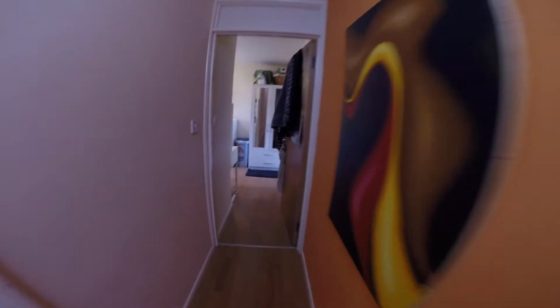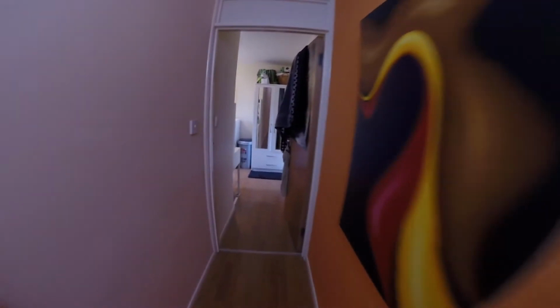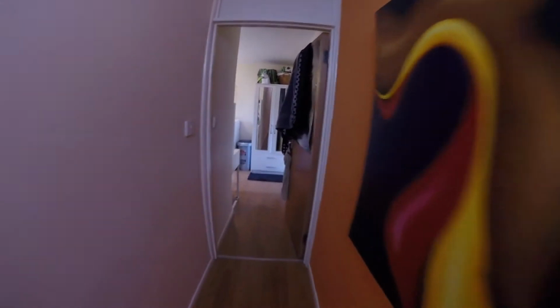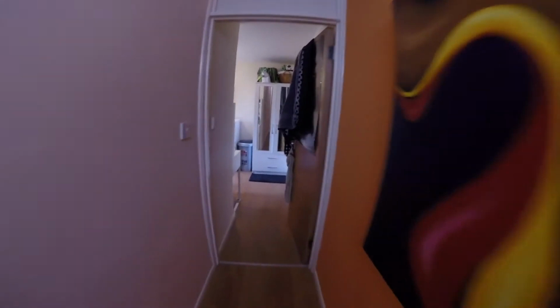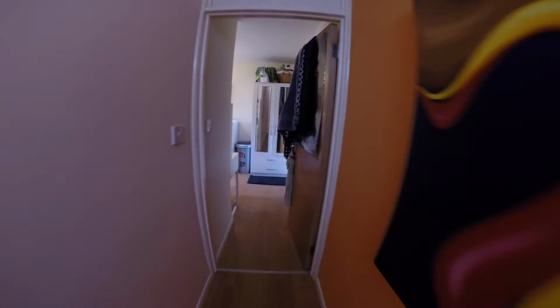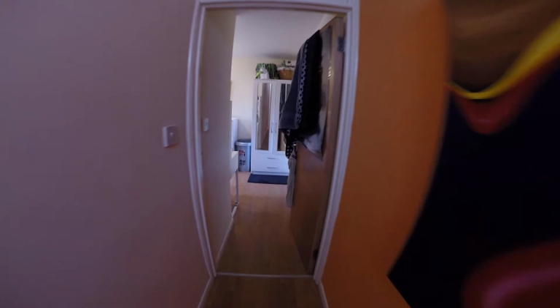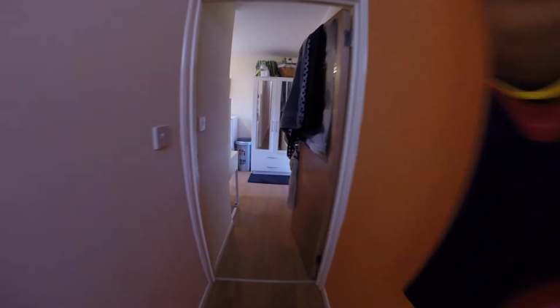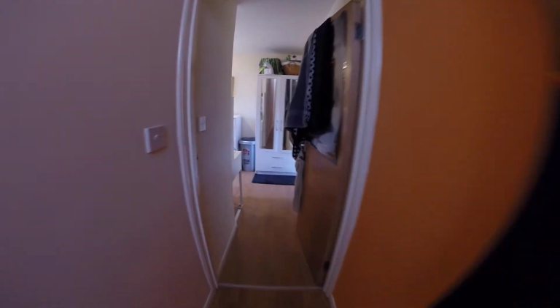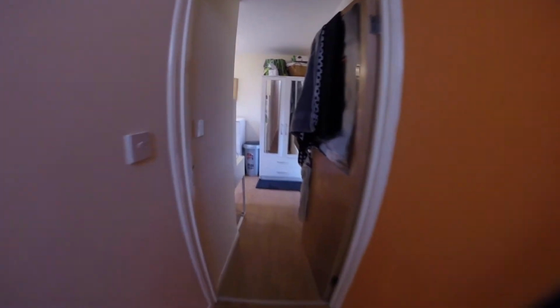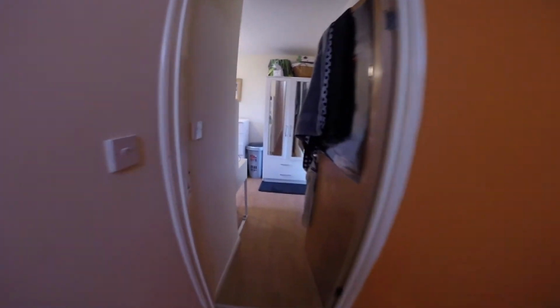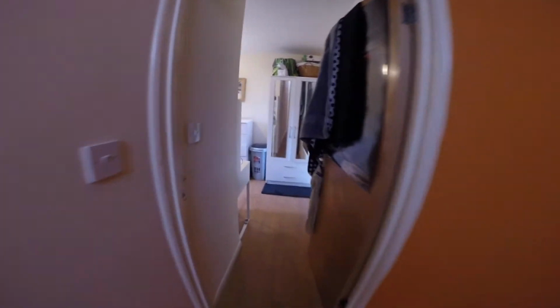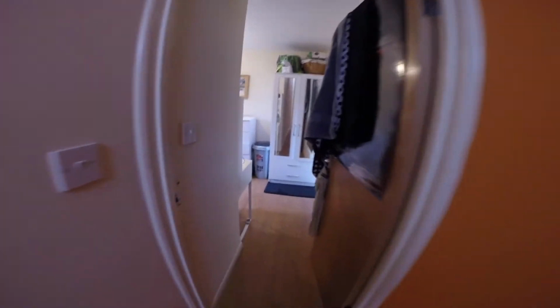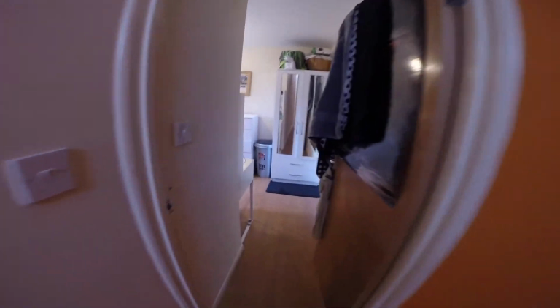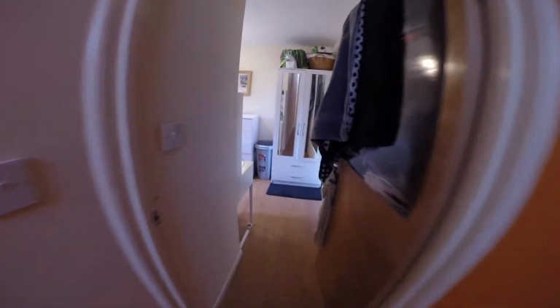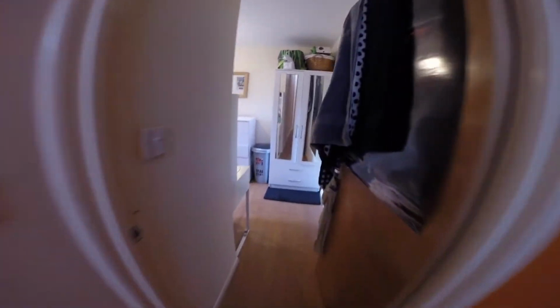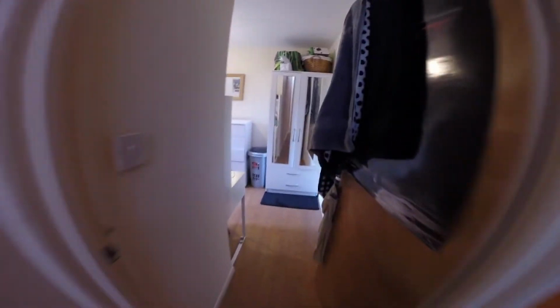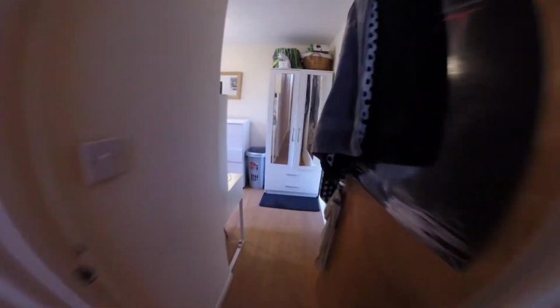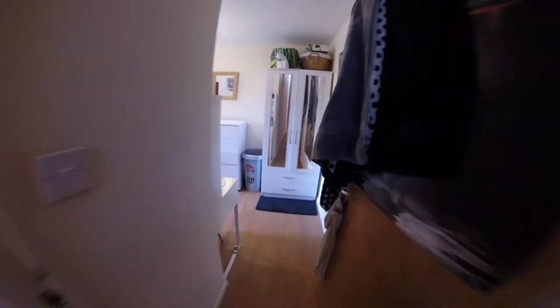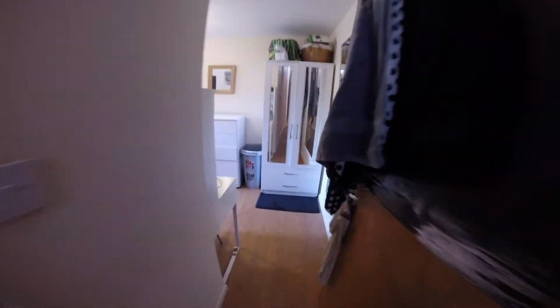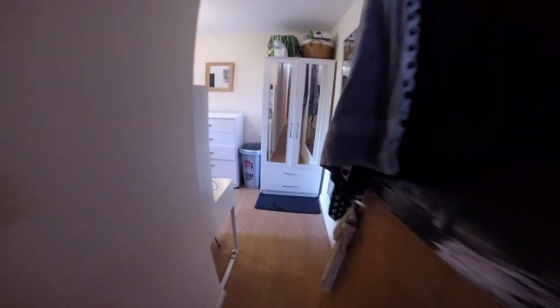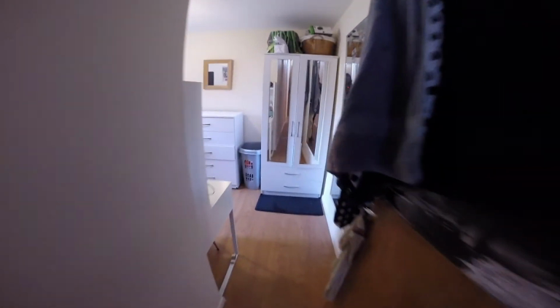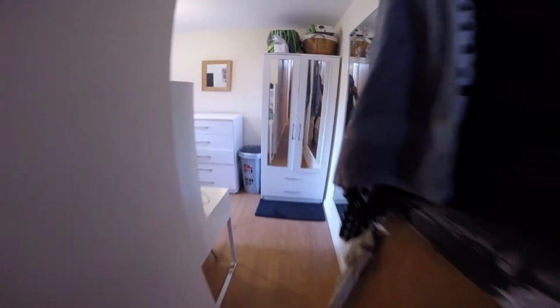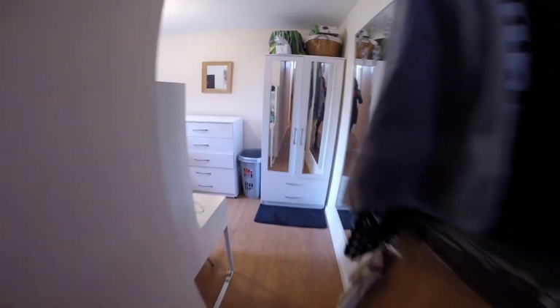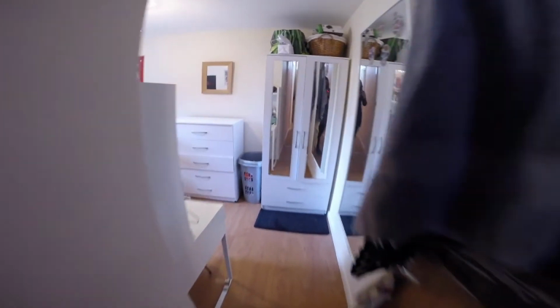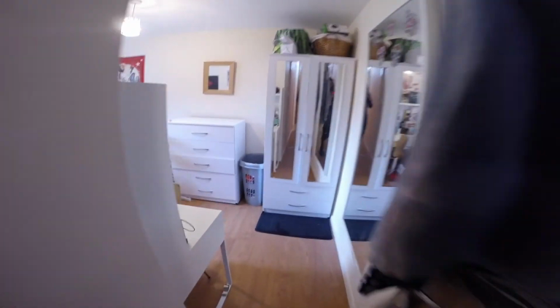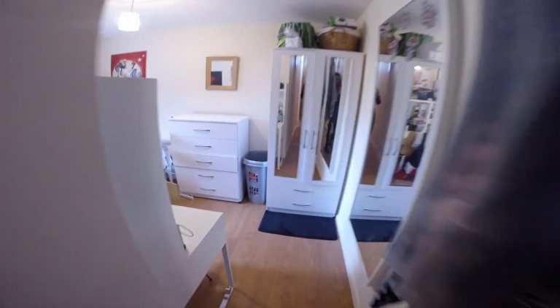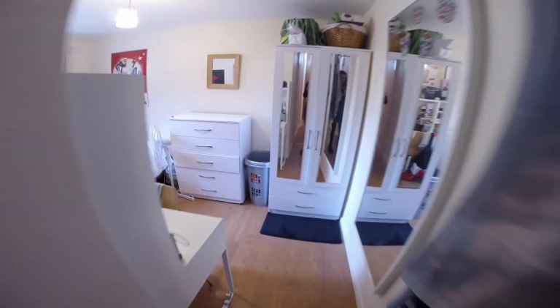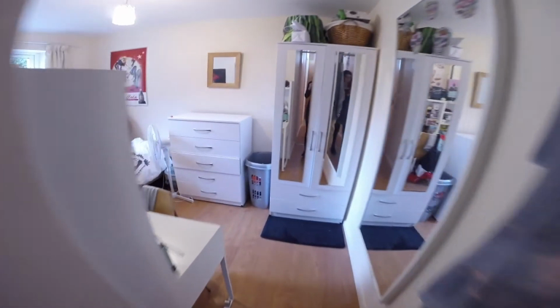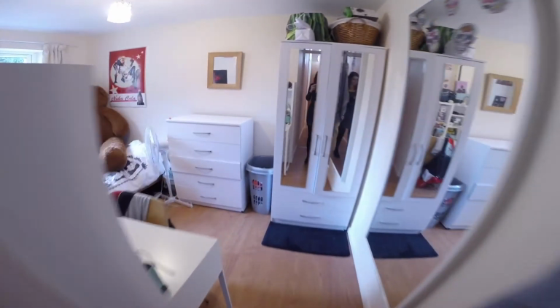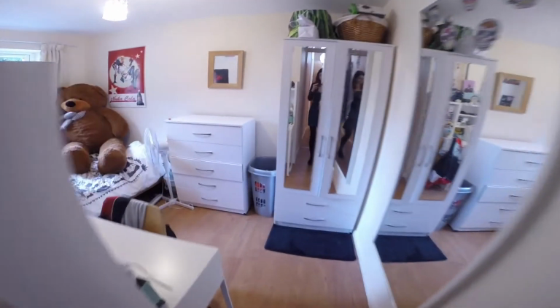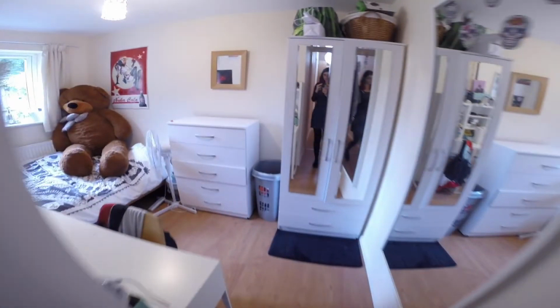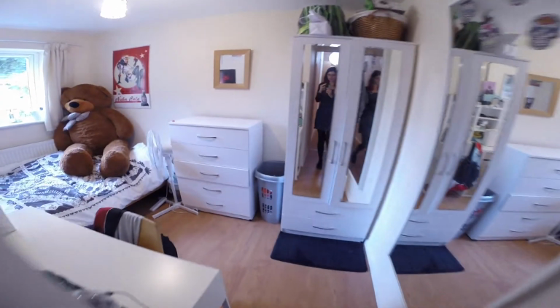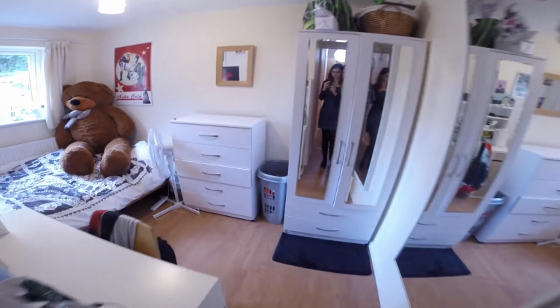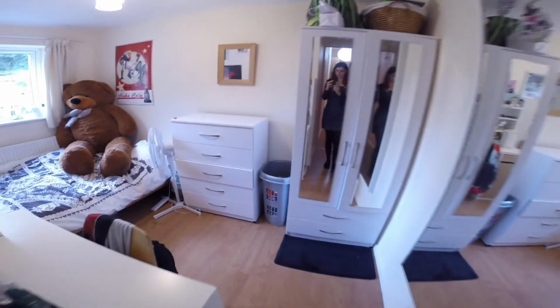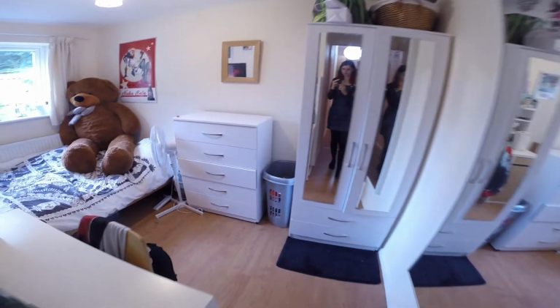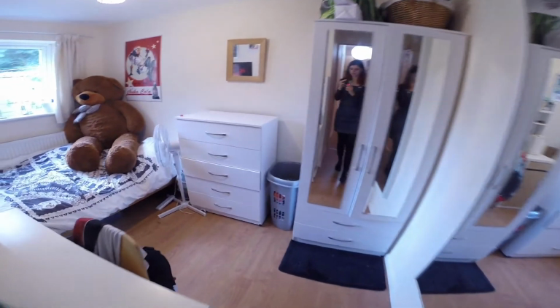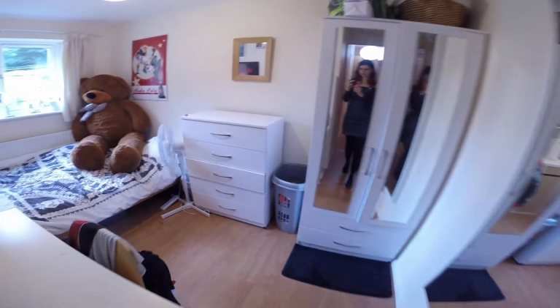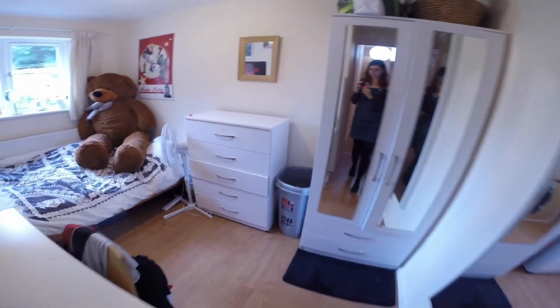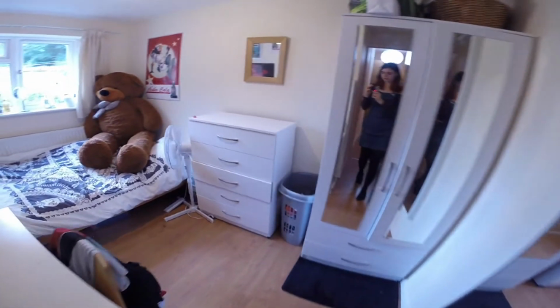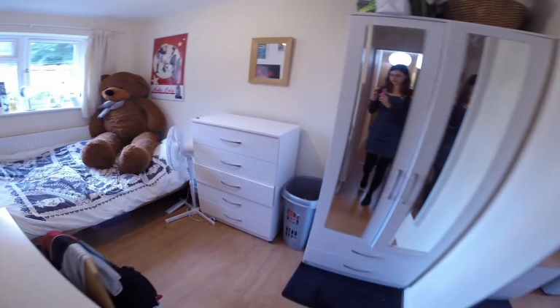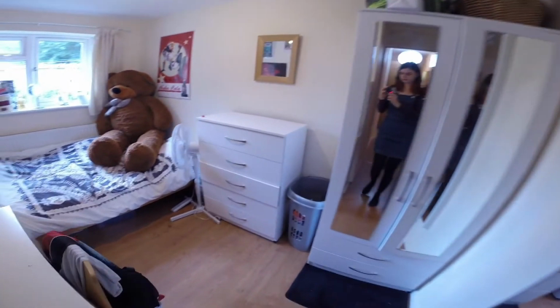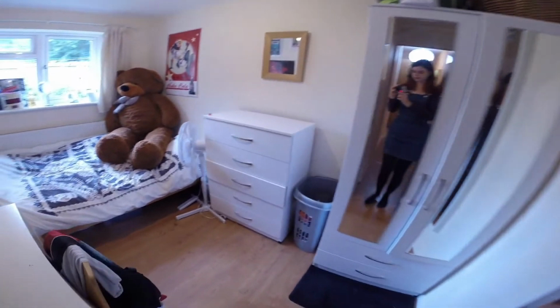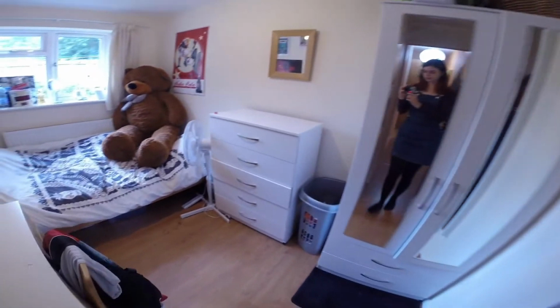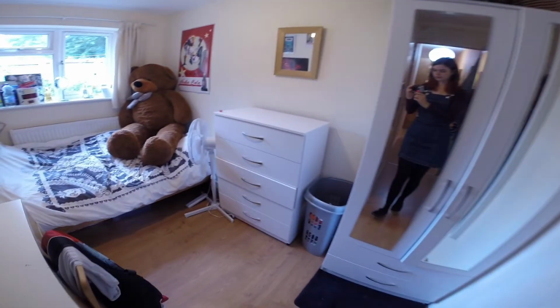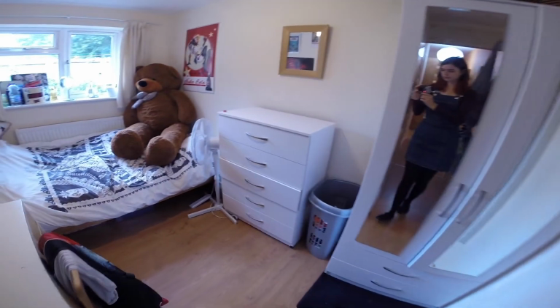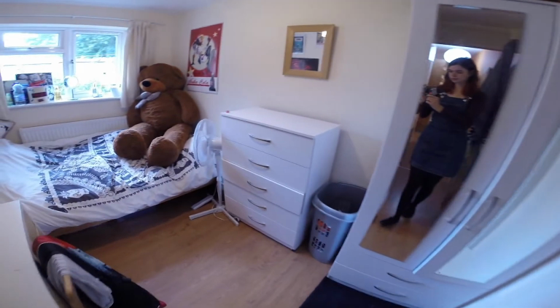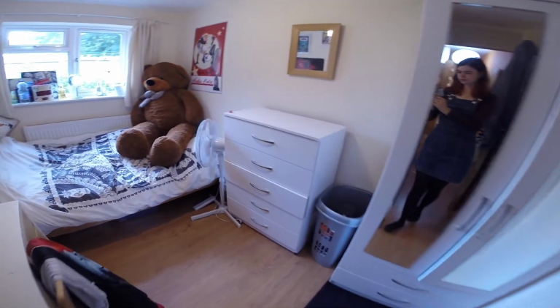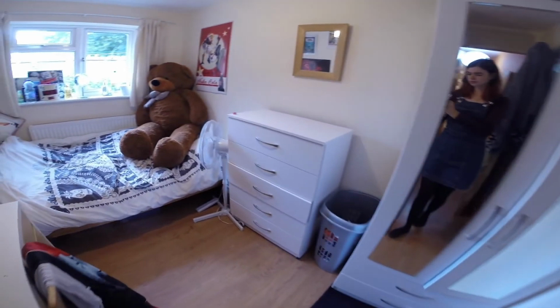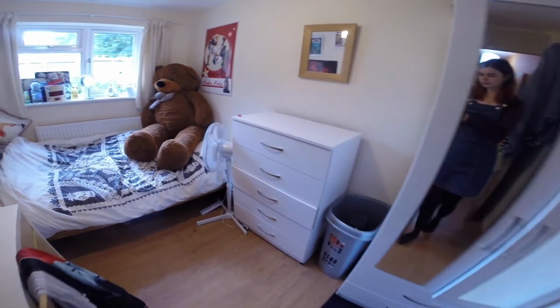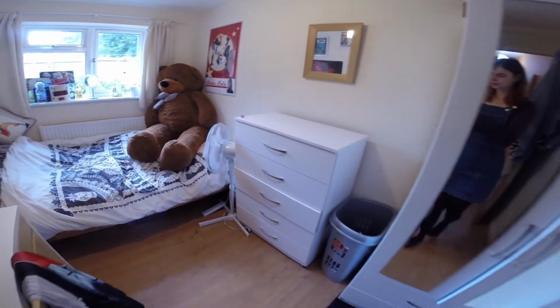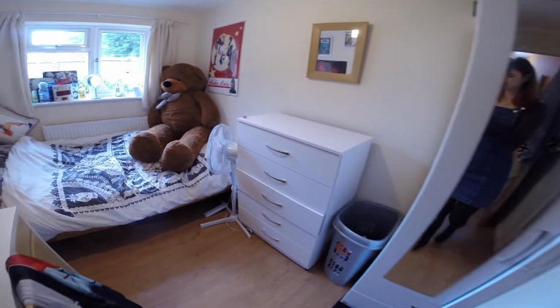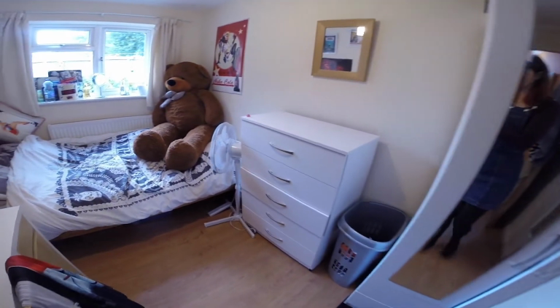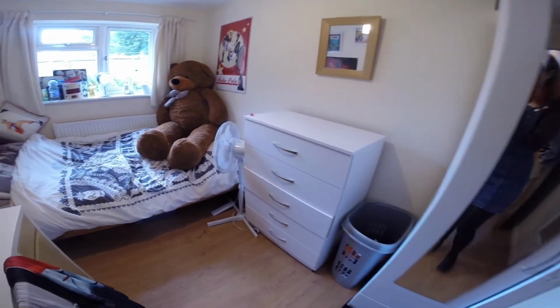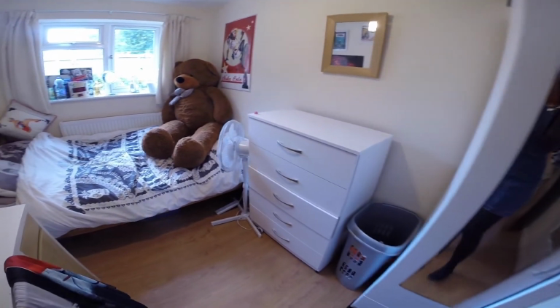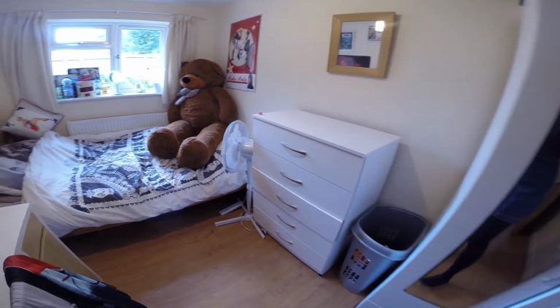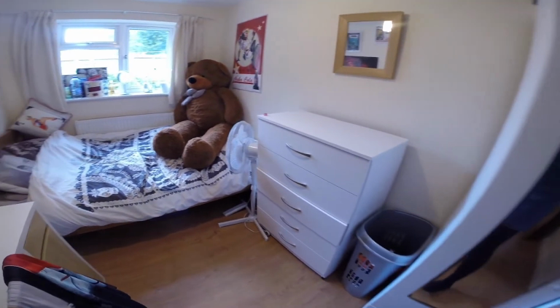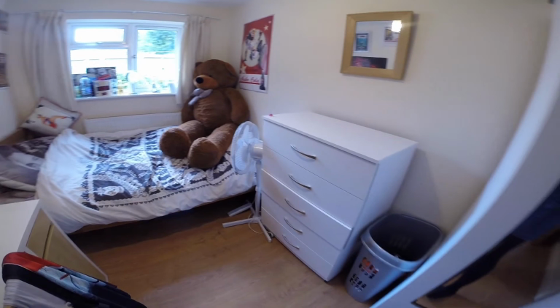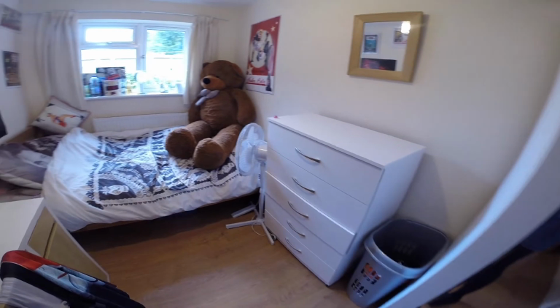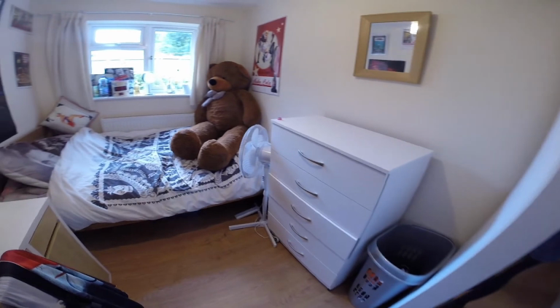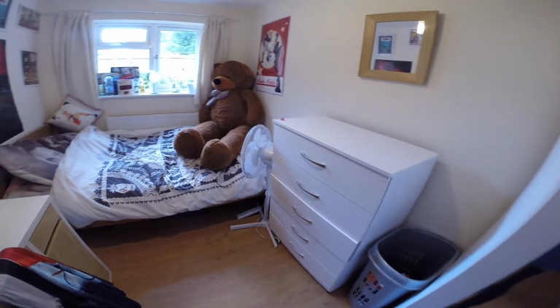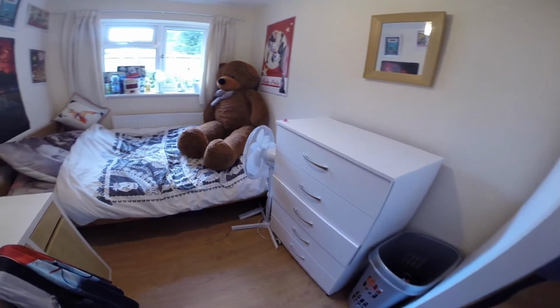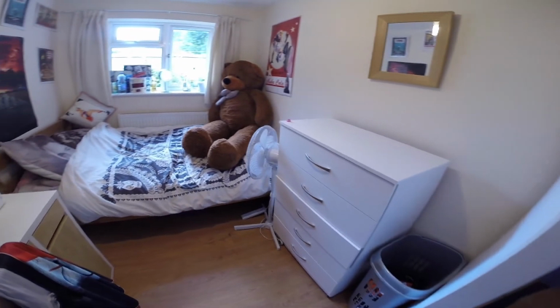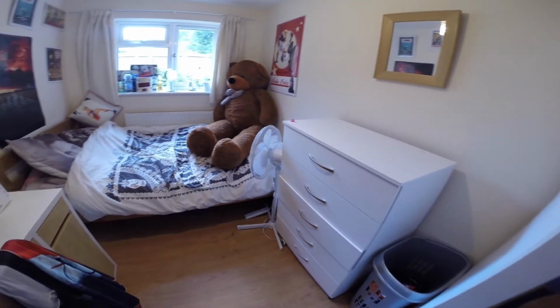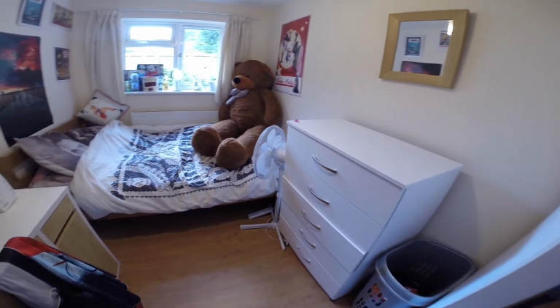Straight ahead we have the second of the bedrooms. A cosy room equipped with all the essentials you'll need.